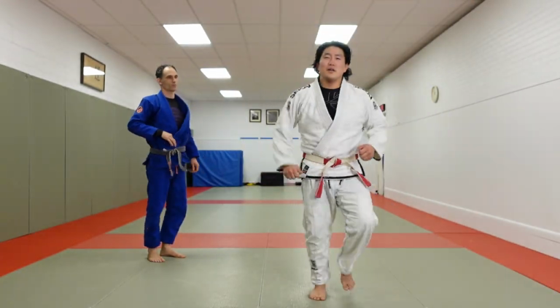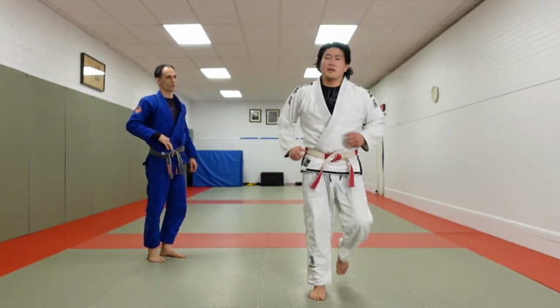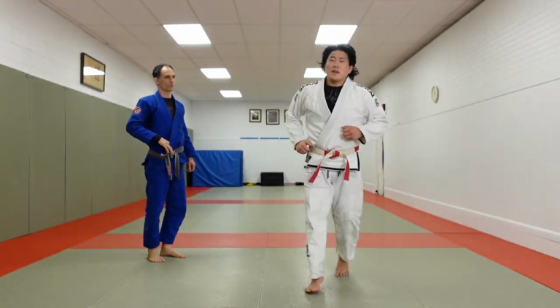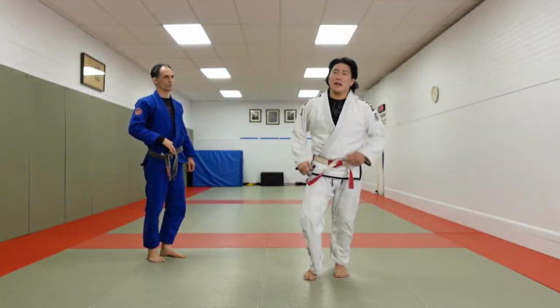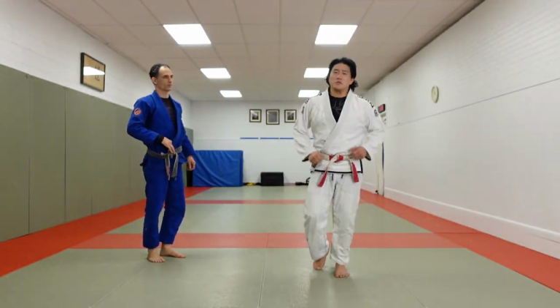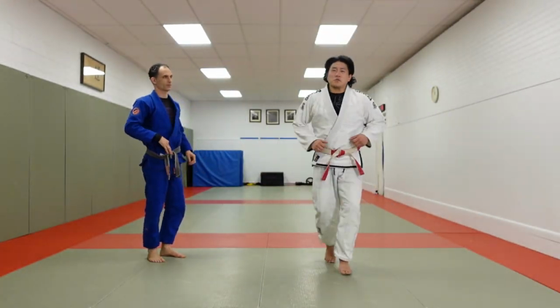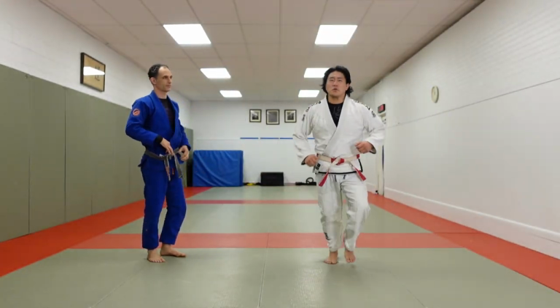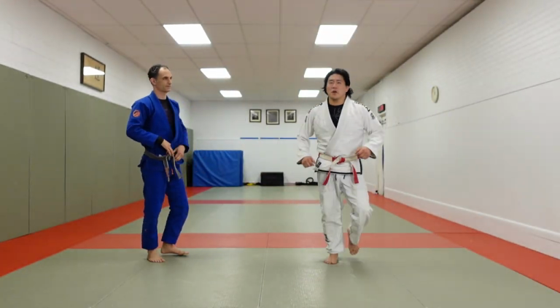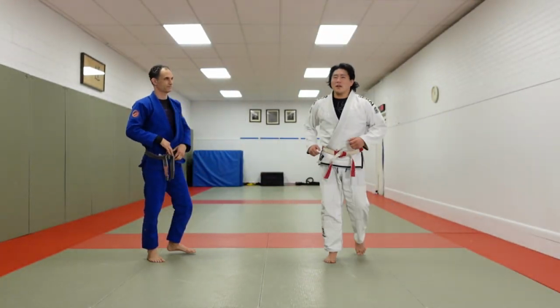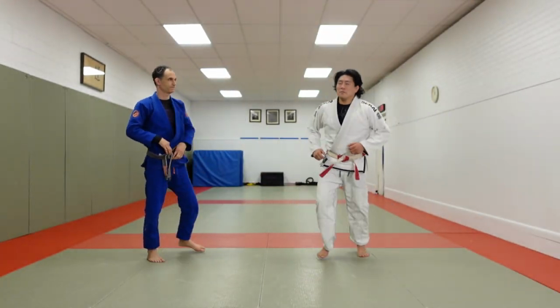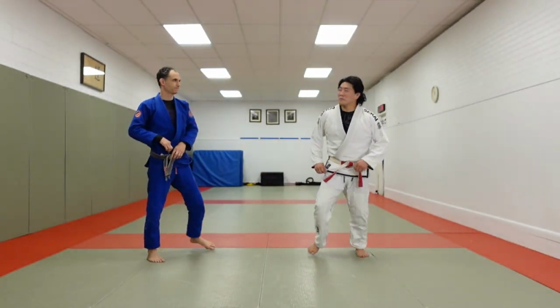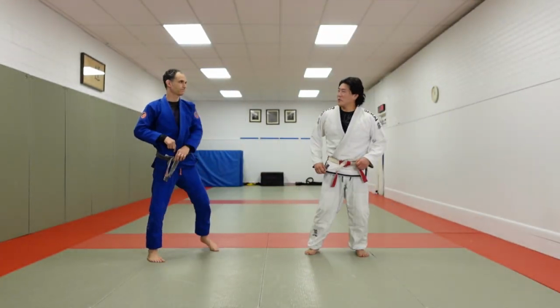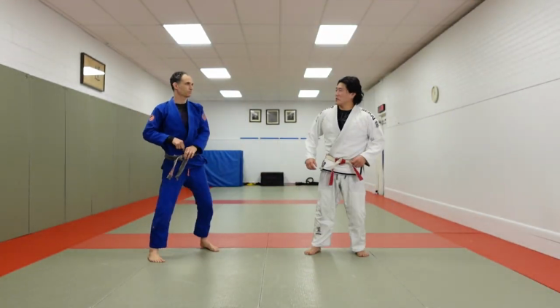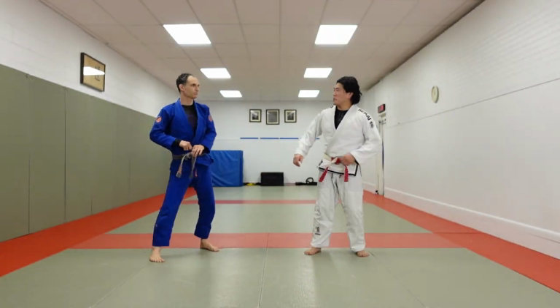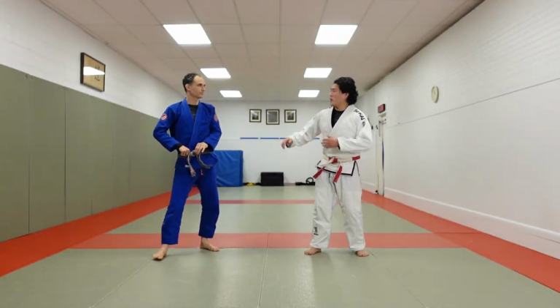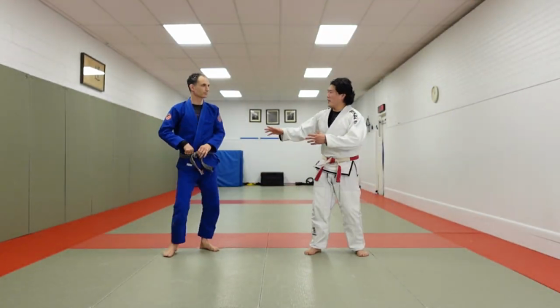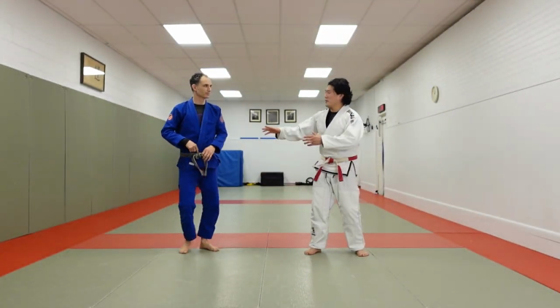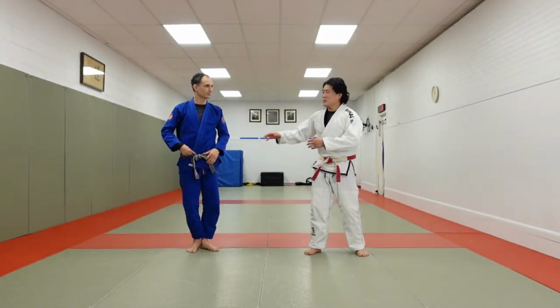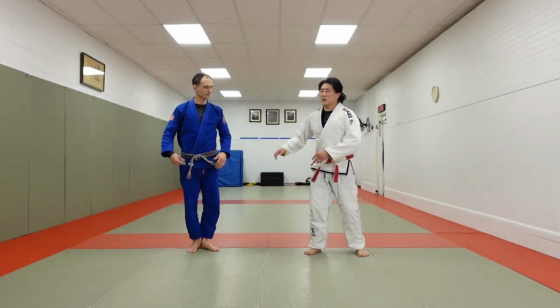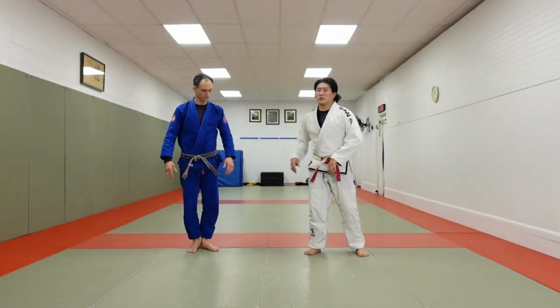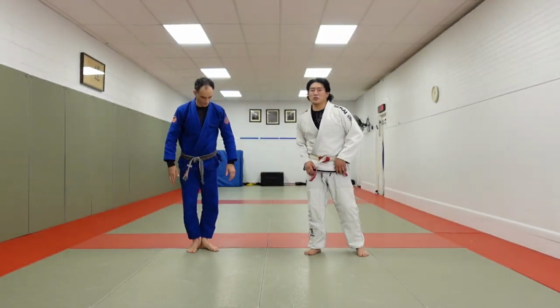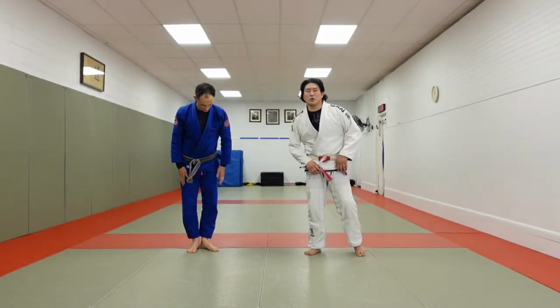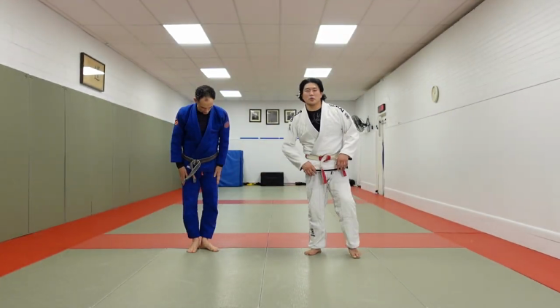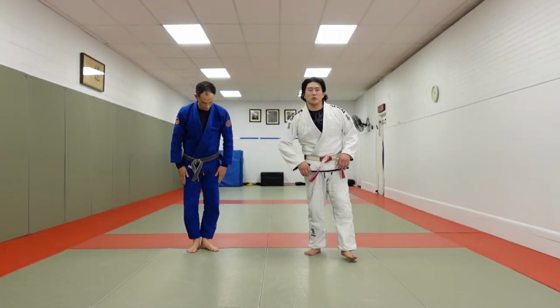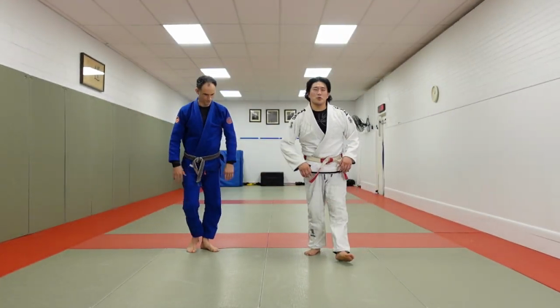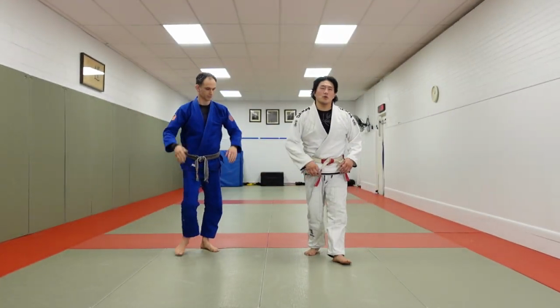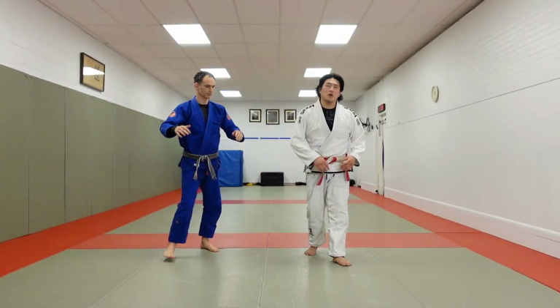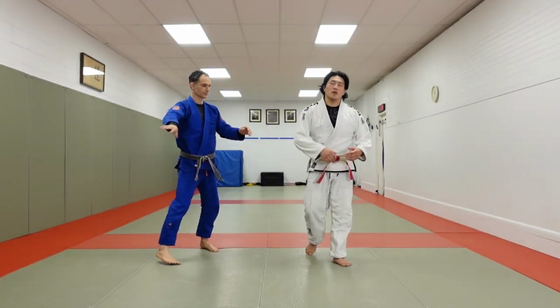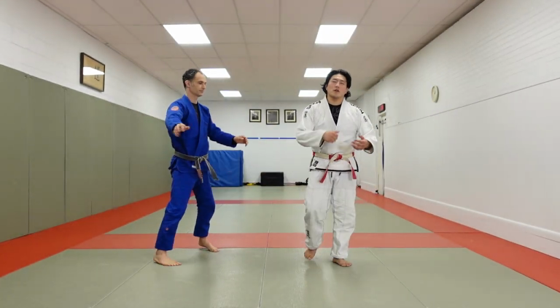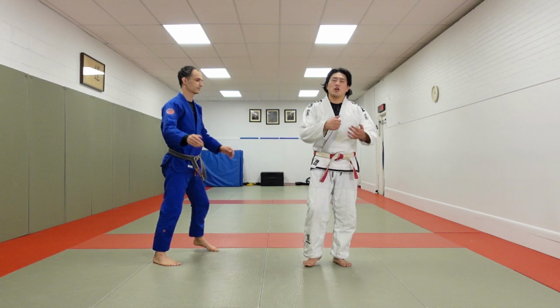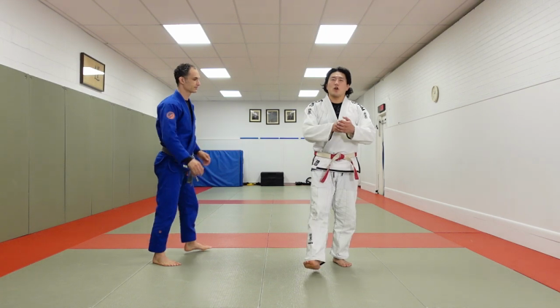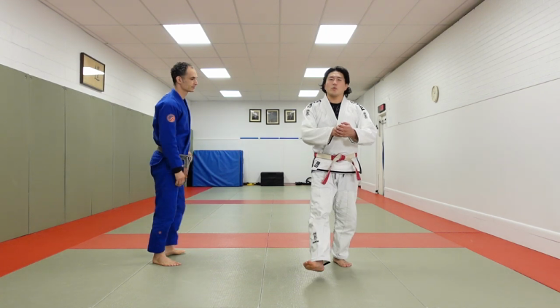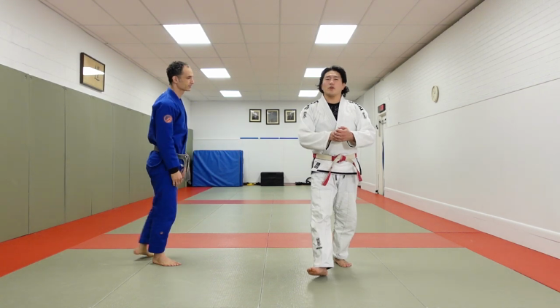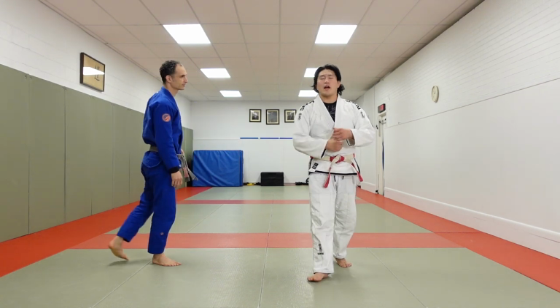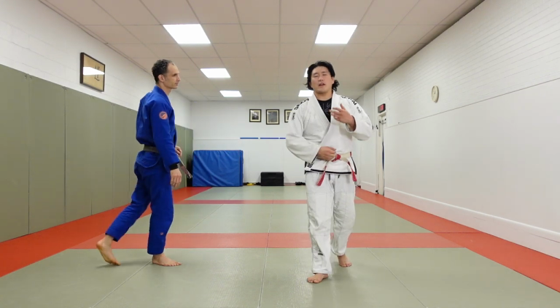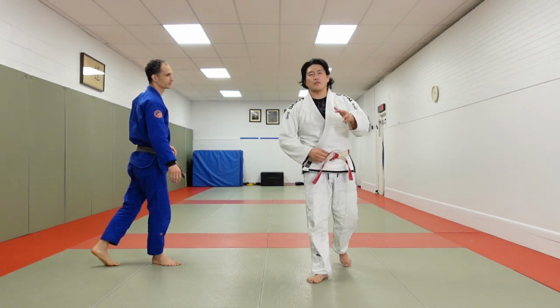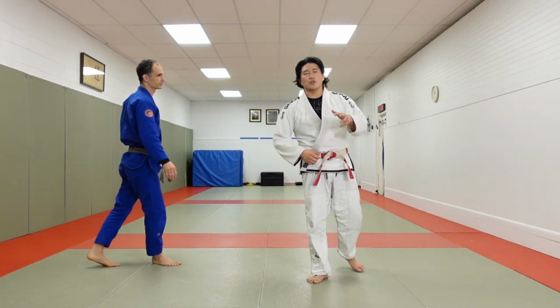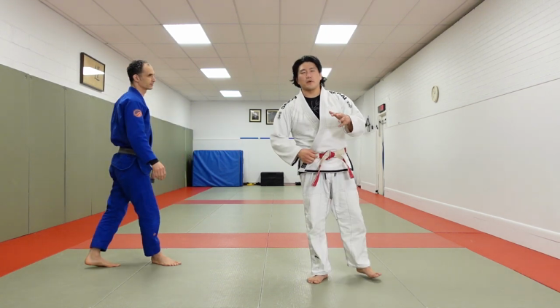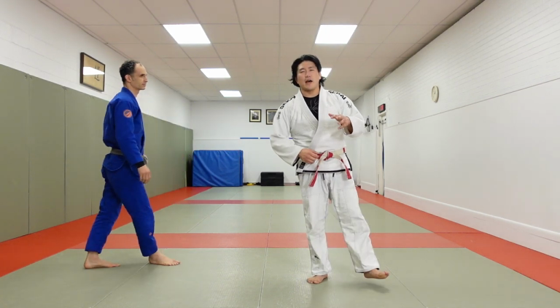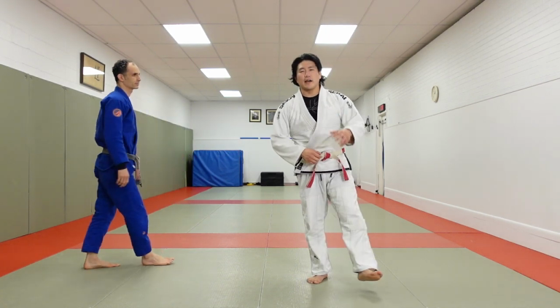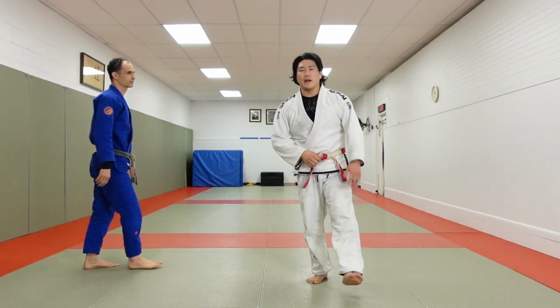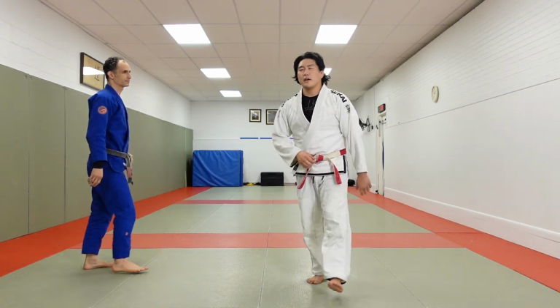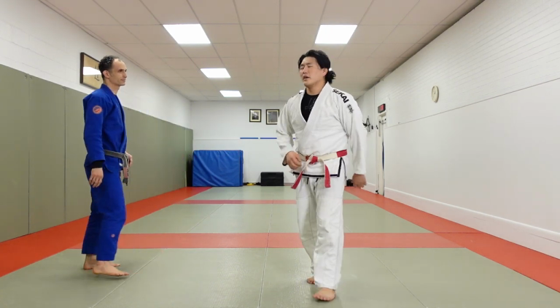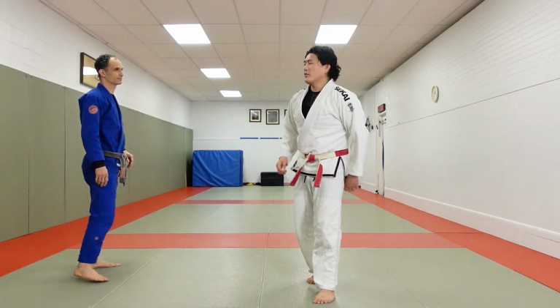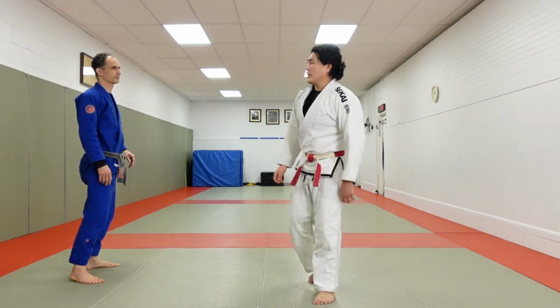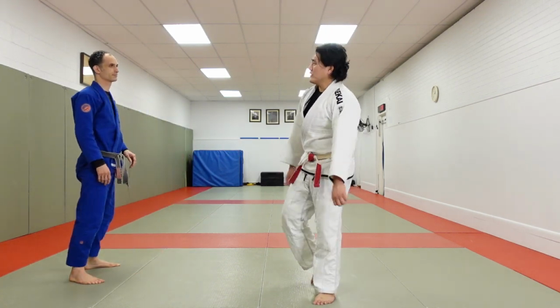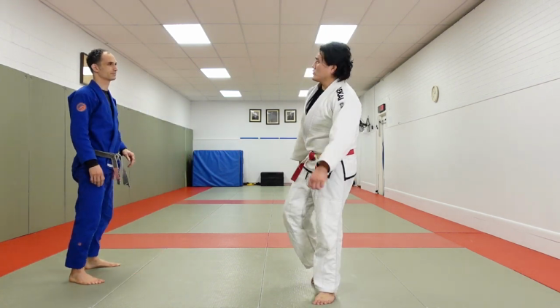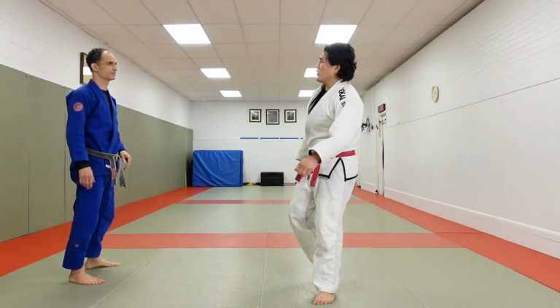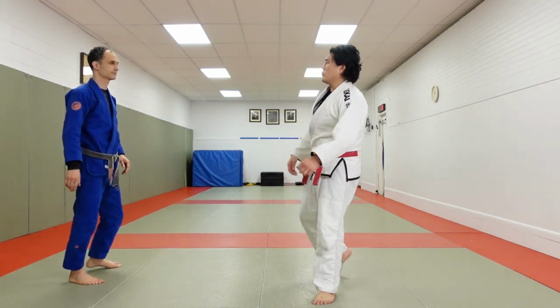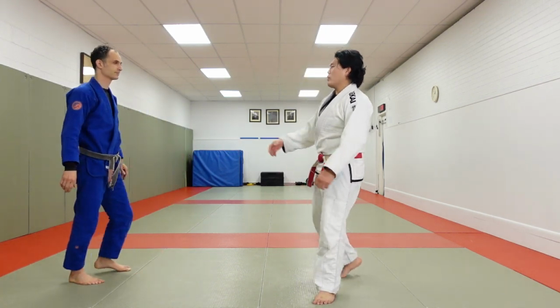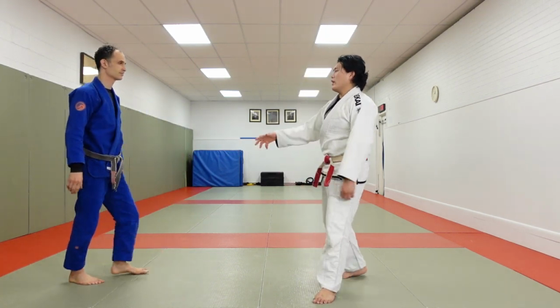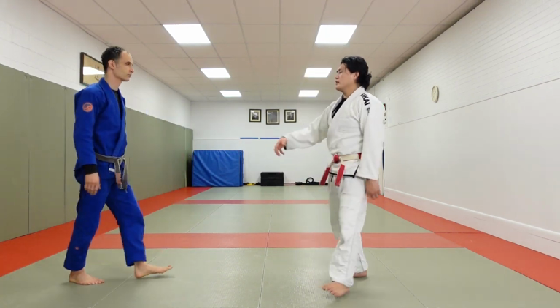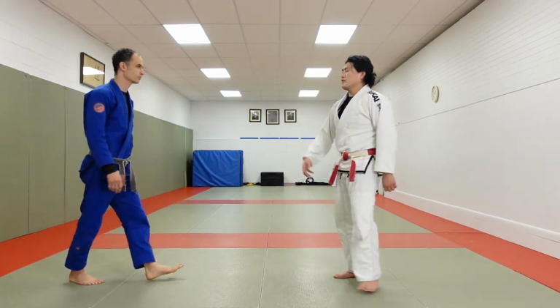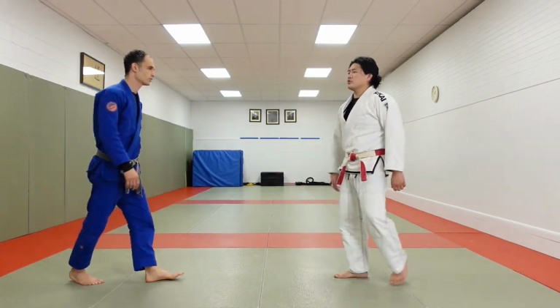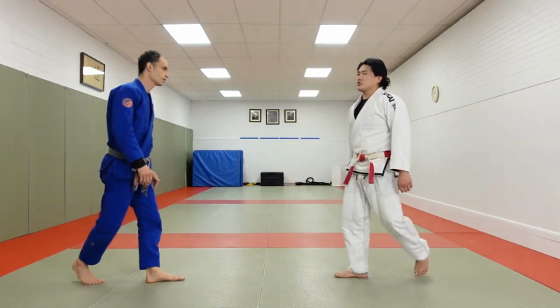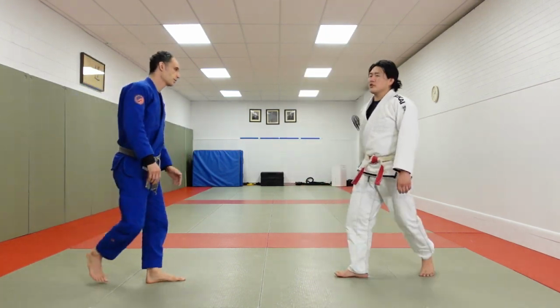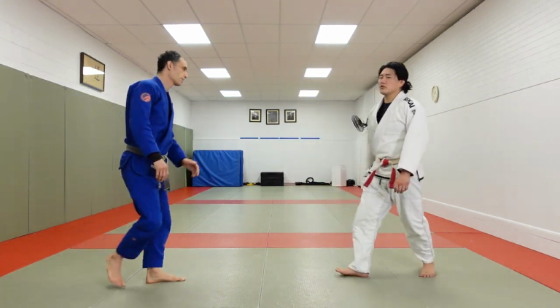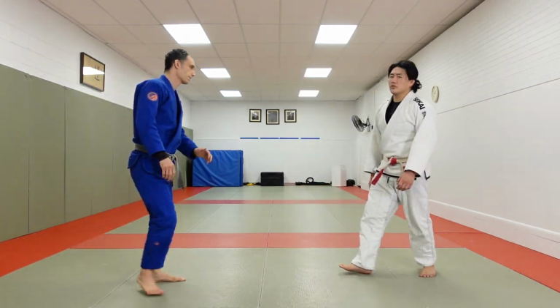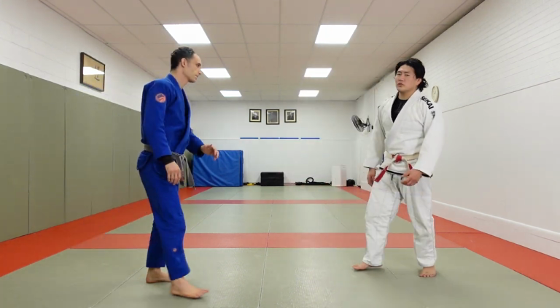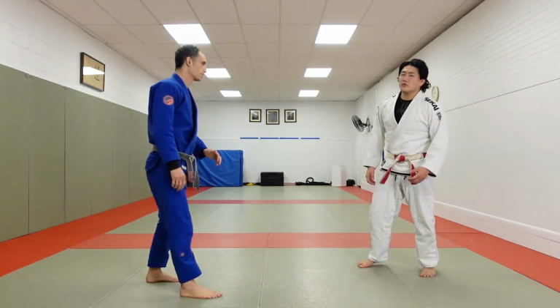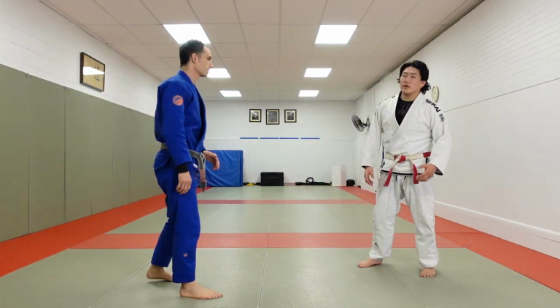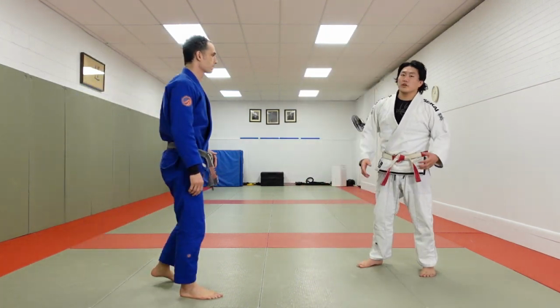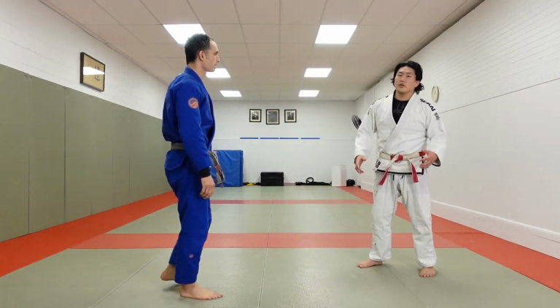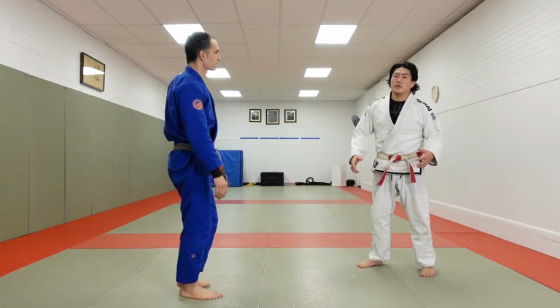Hey guys, what's going on? I'm here with Brian. We're going to show you a cartwheel out of a tomenage. Brian does jiu-jitsu and he's very good.